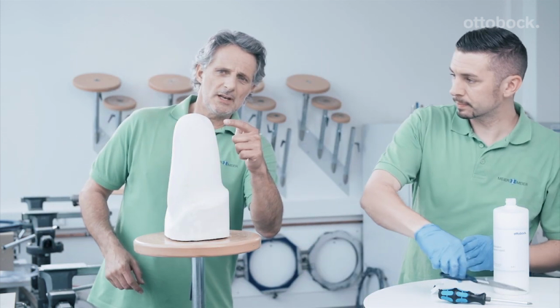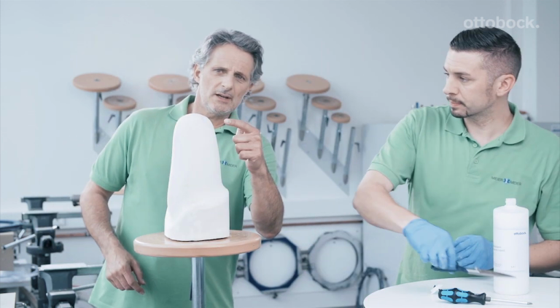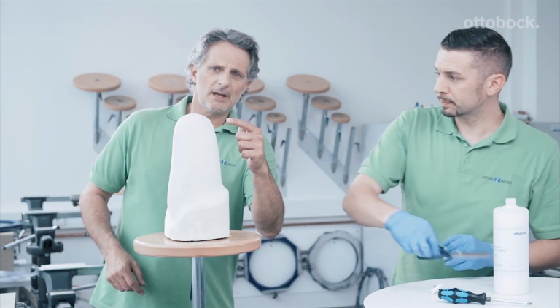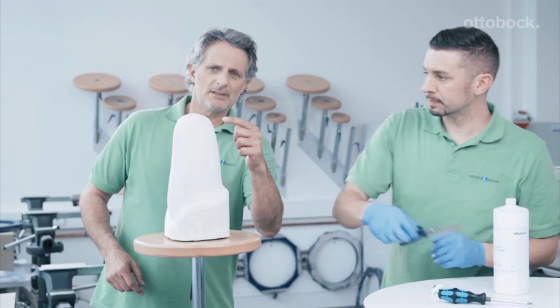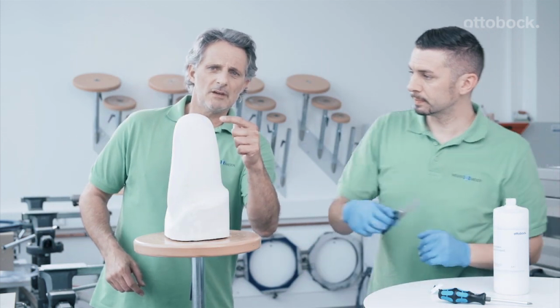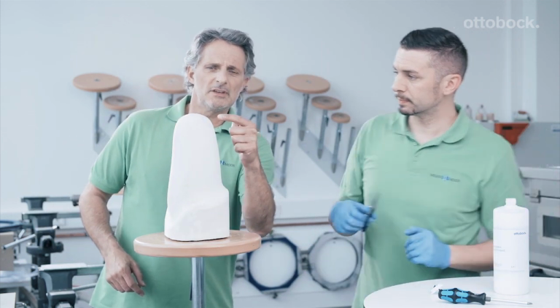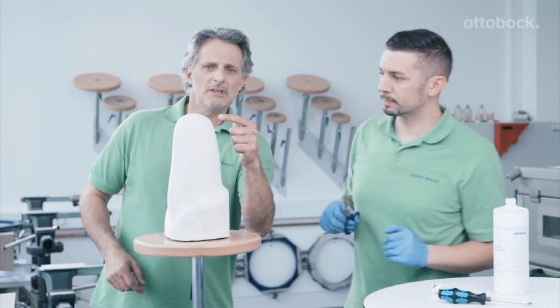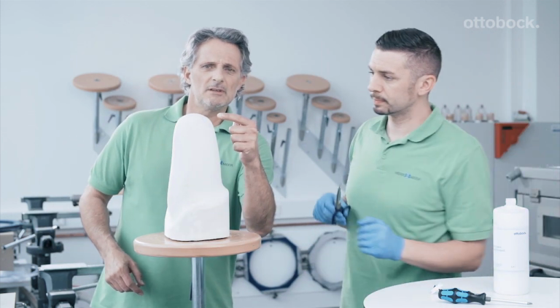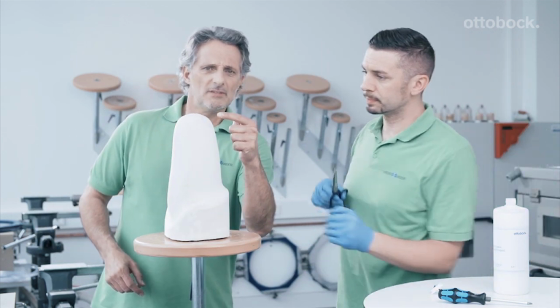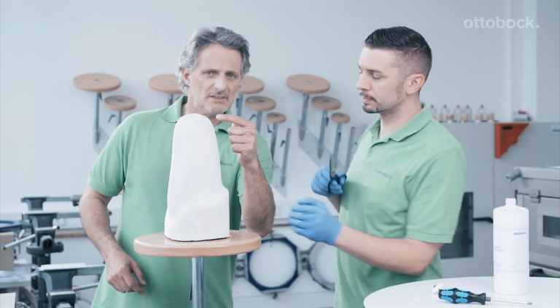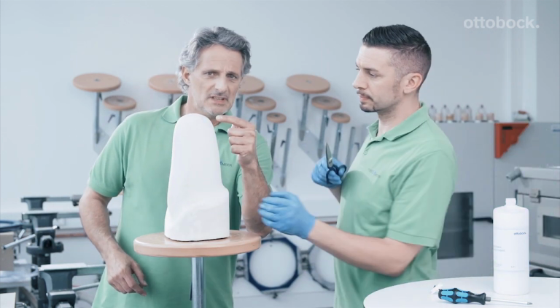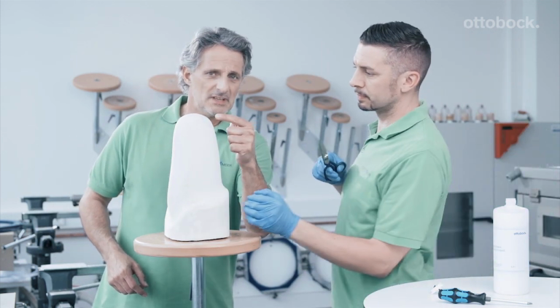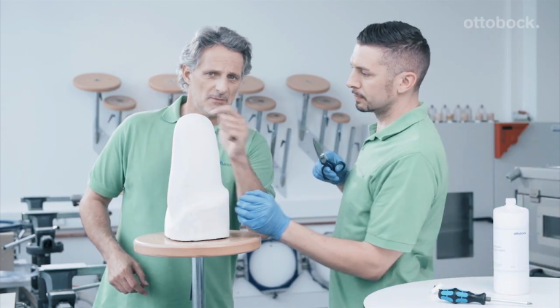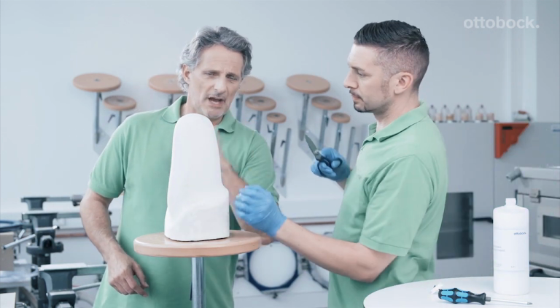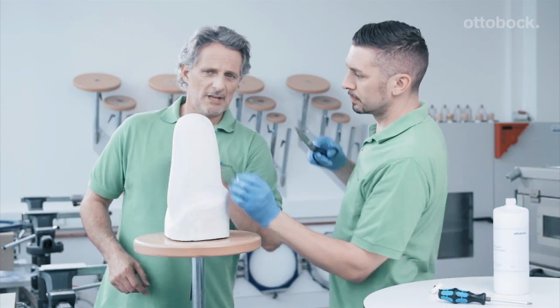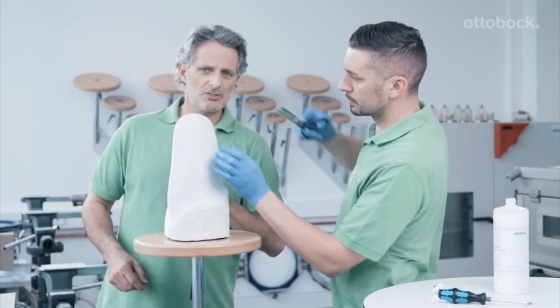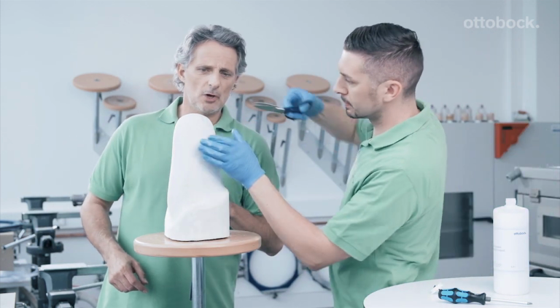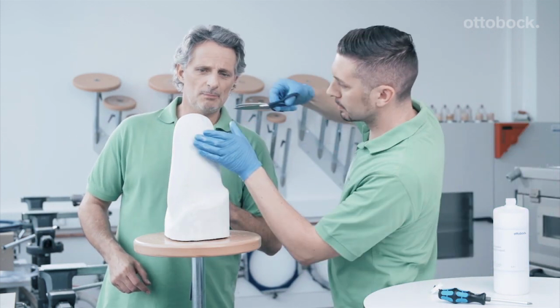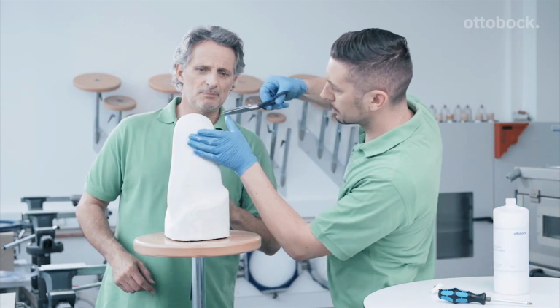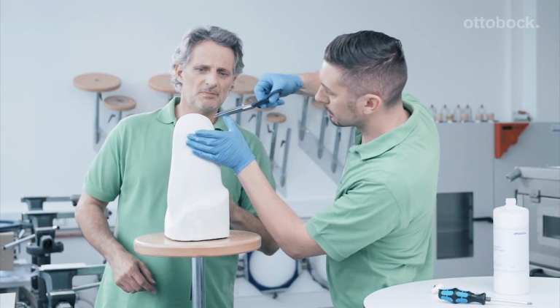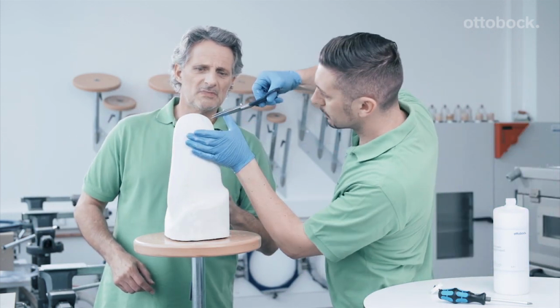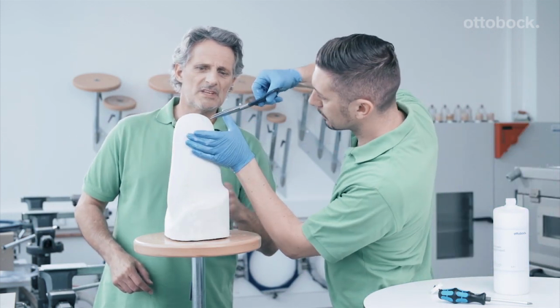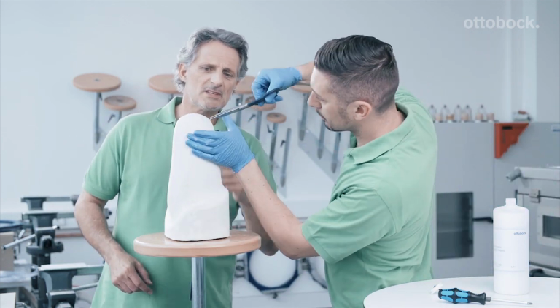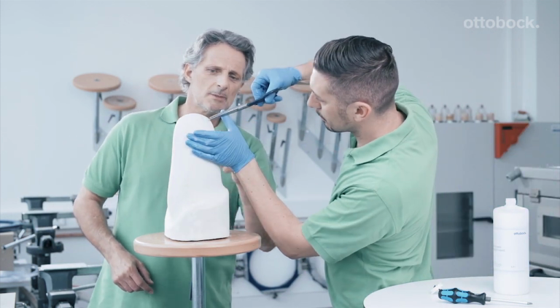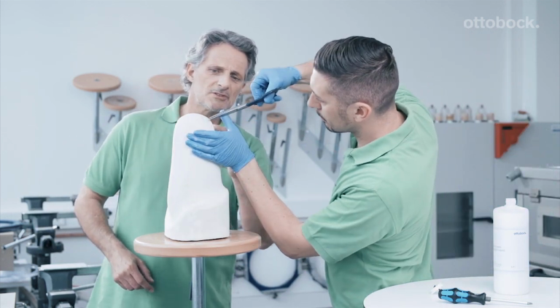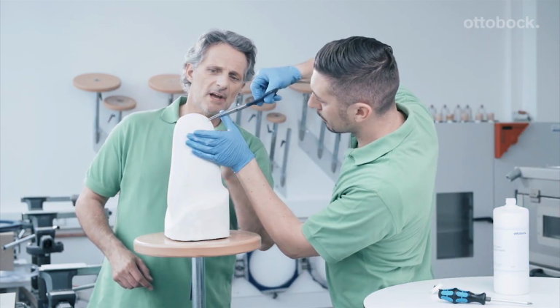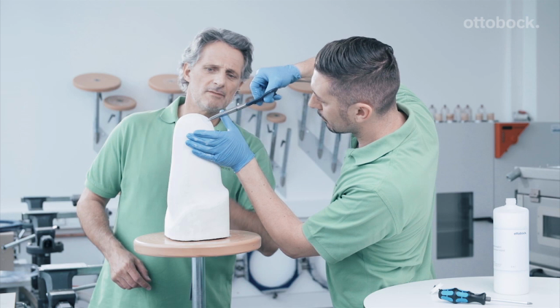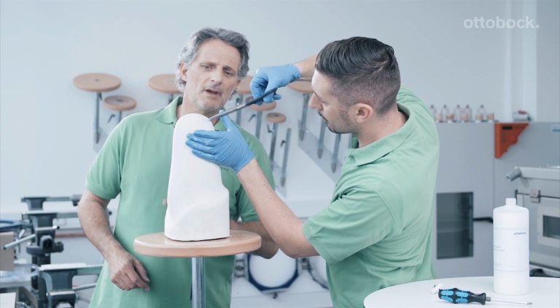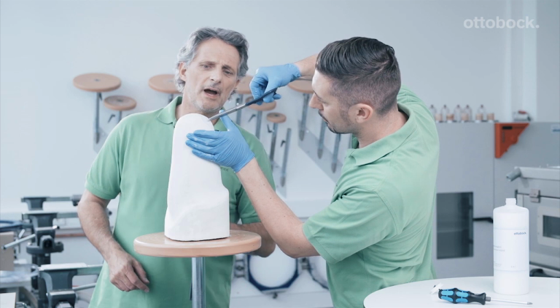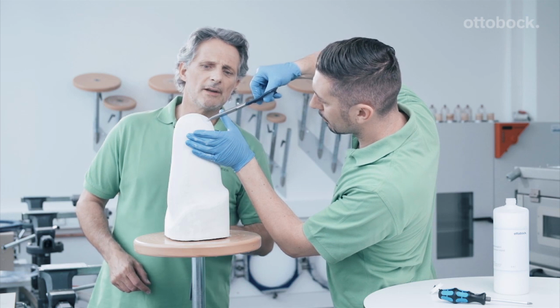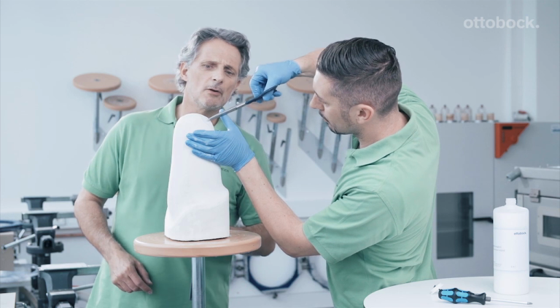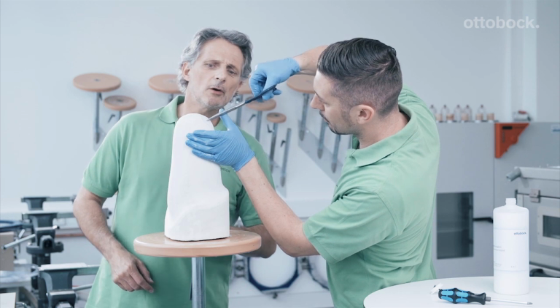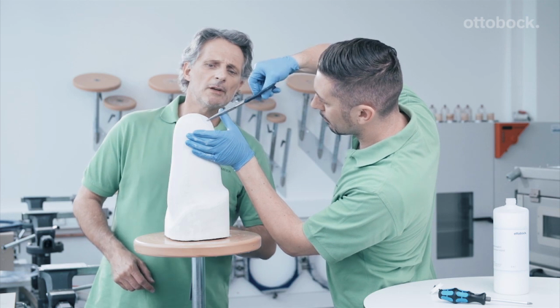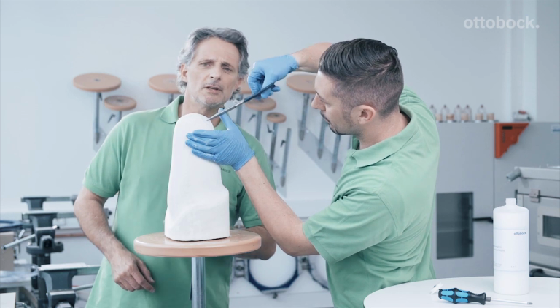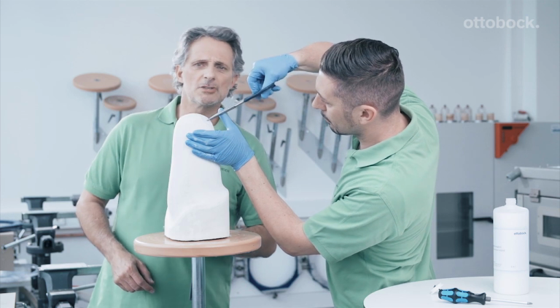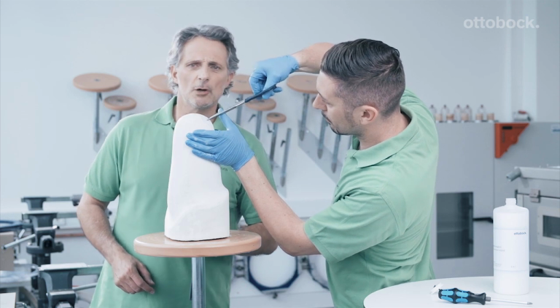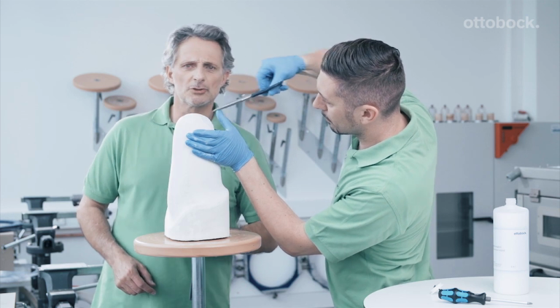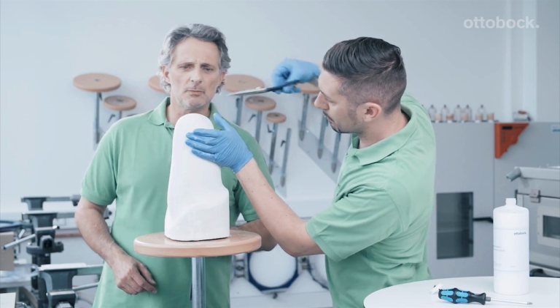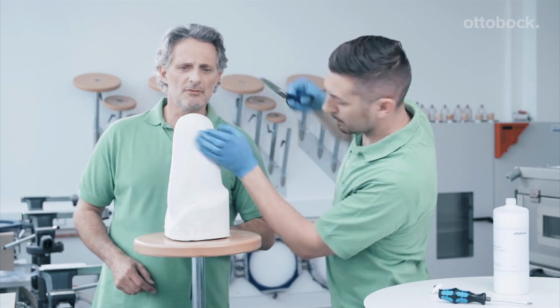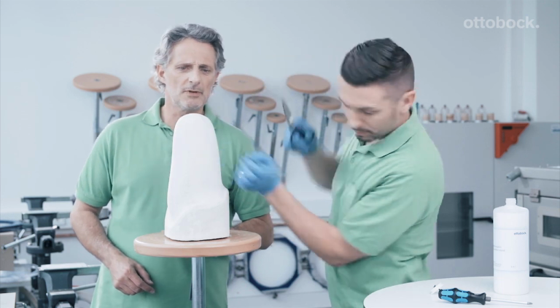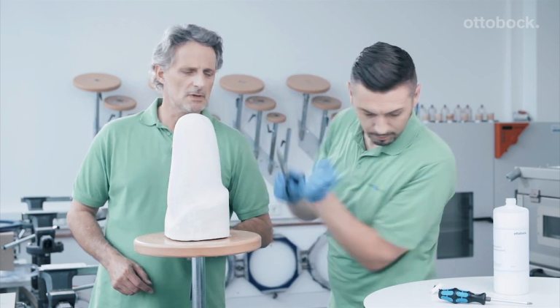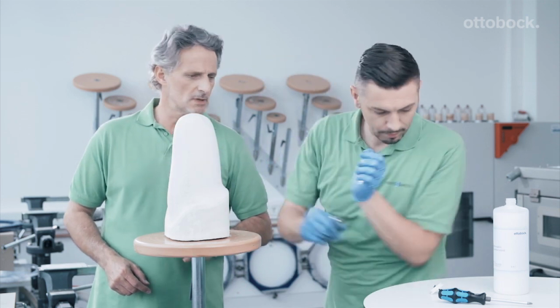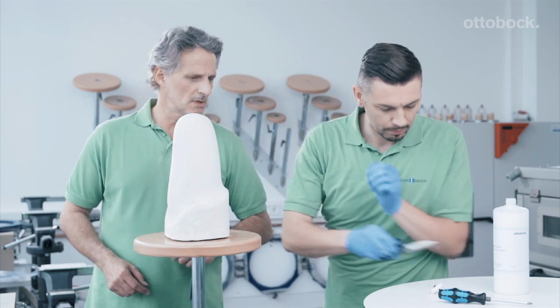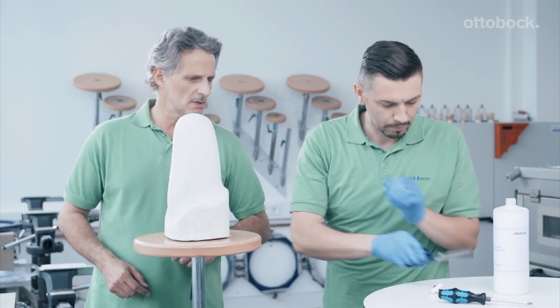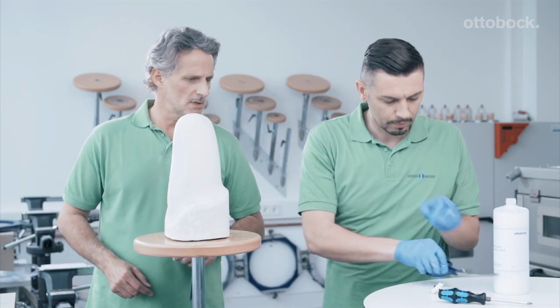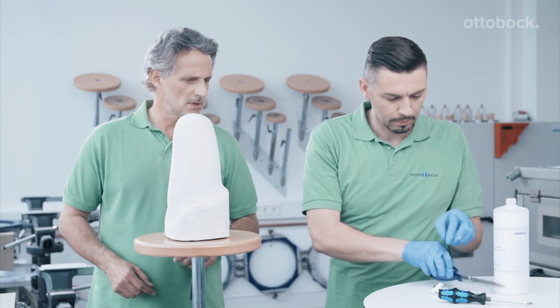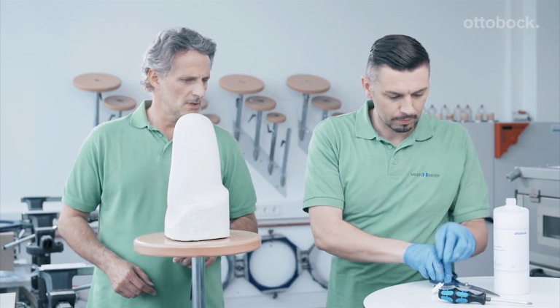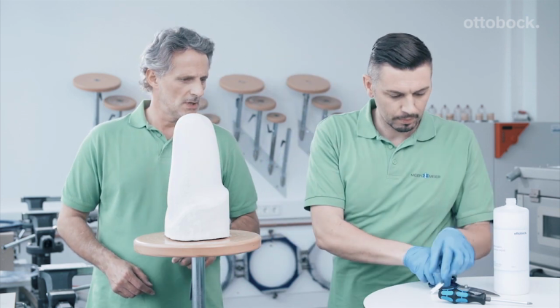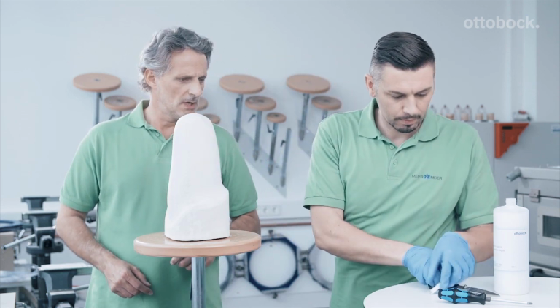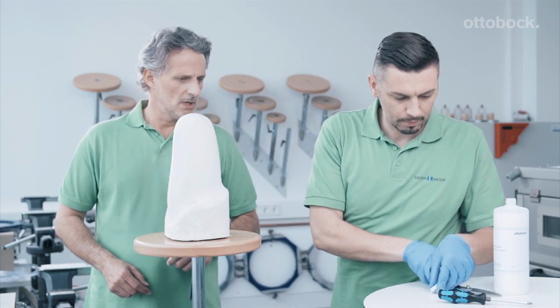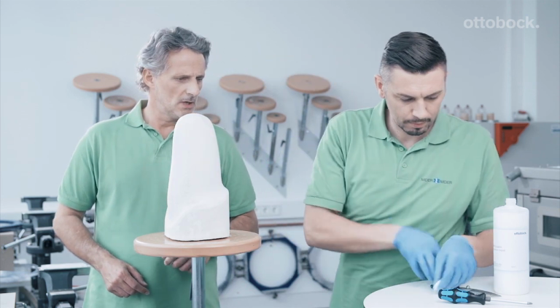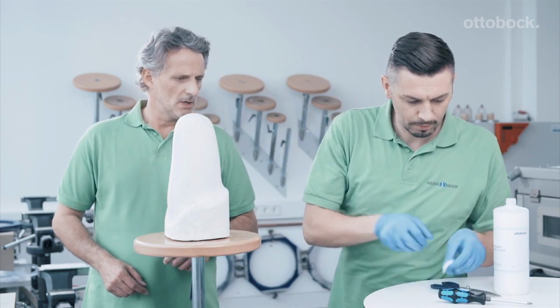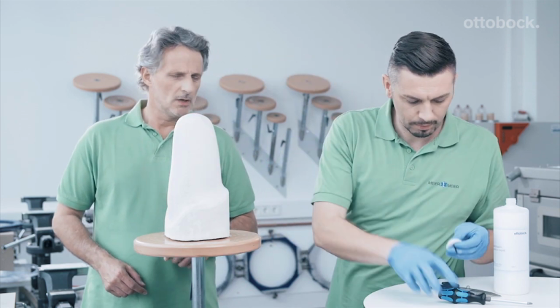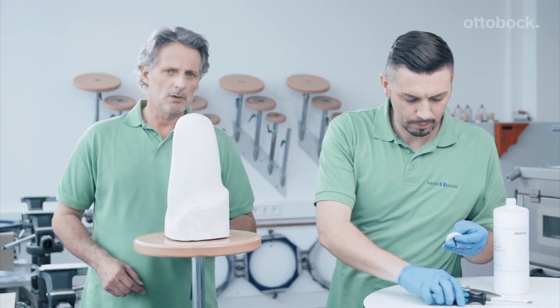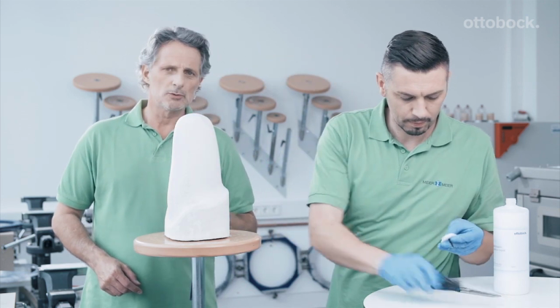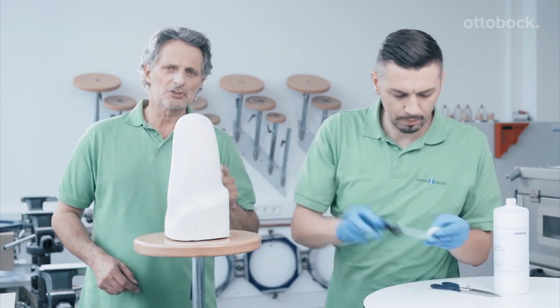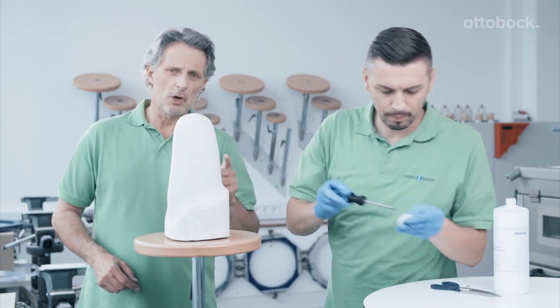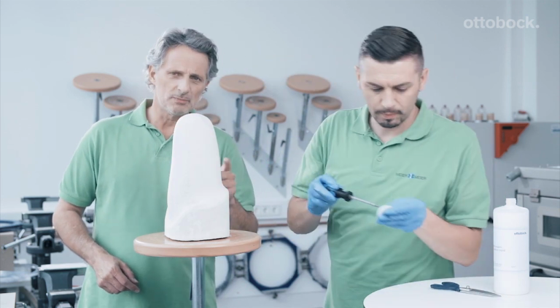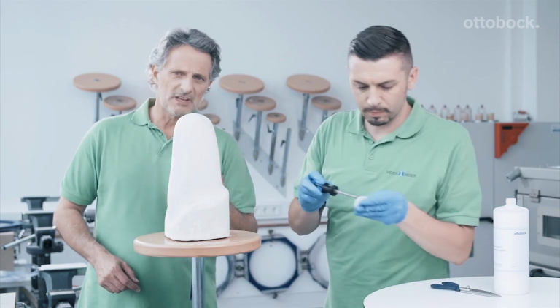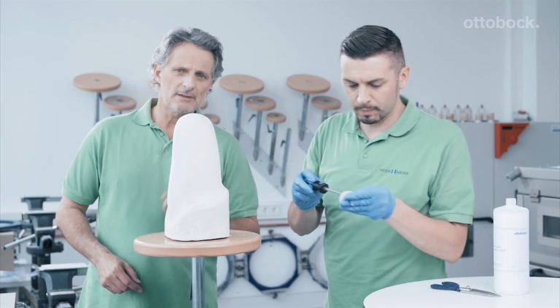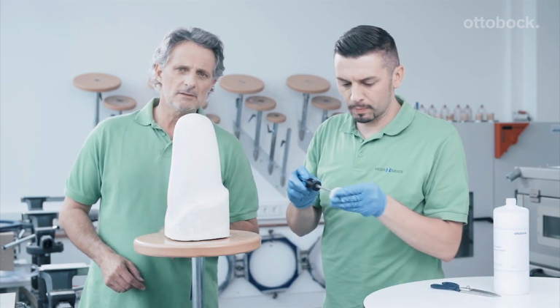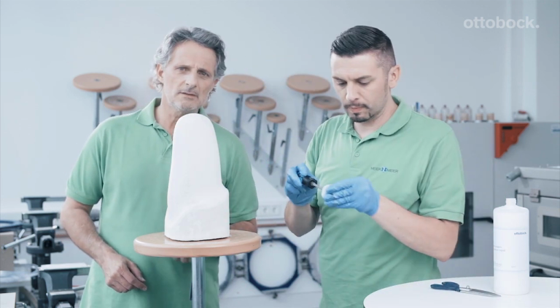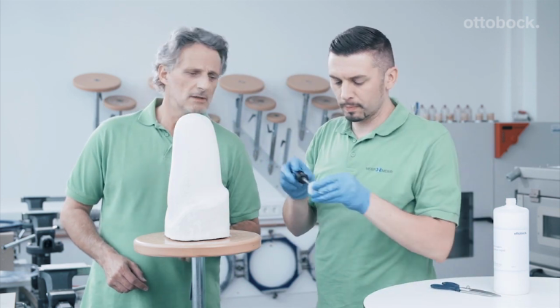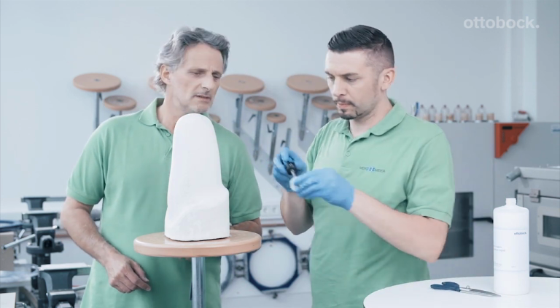Here is the location where we screw in the valve dummy. We cut a hole in the residual limb sock and then screw the dummy in.